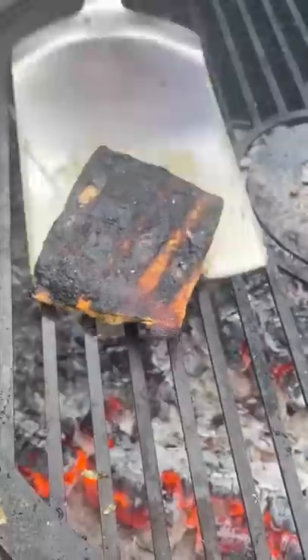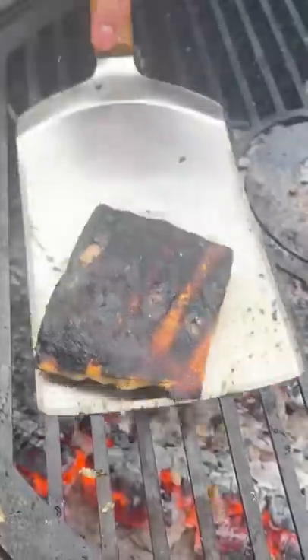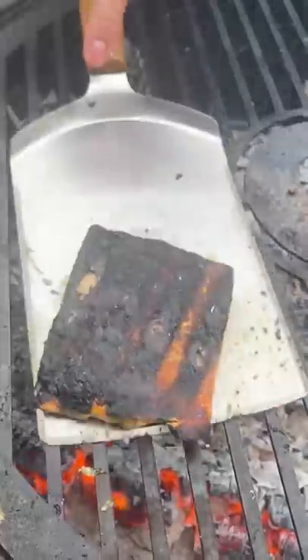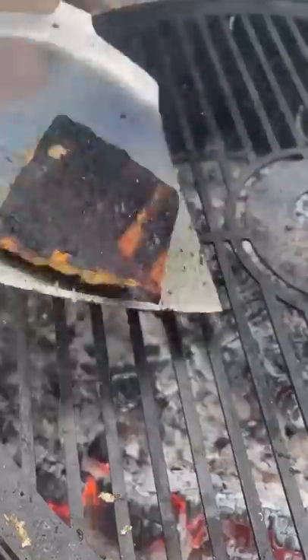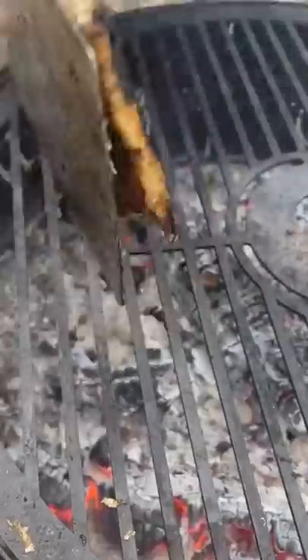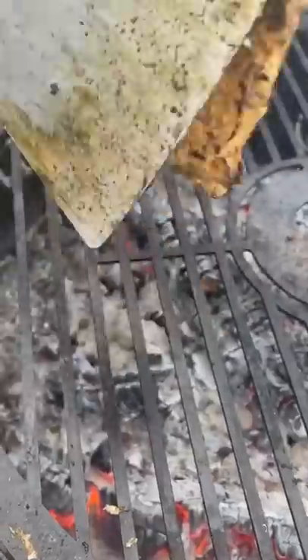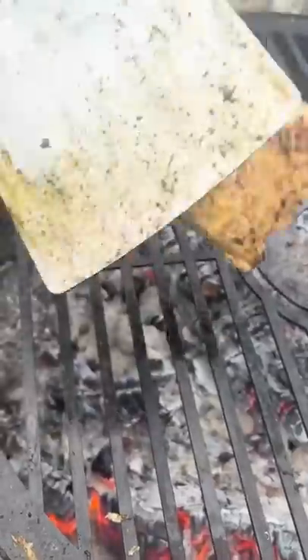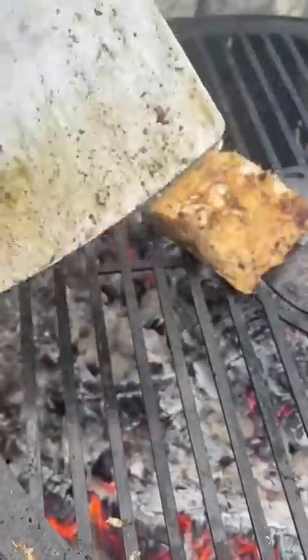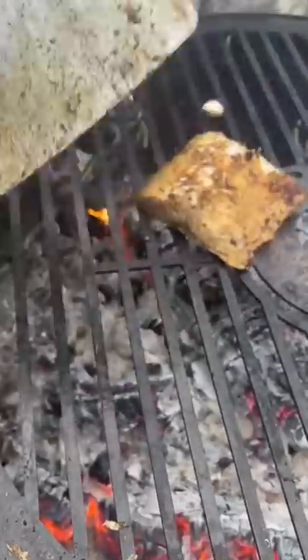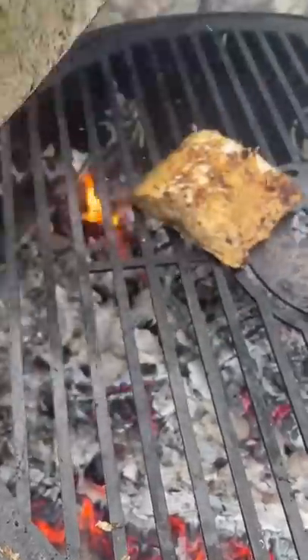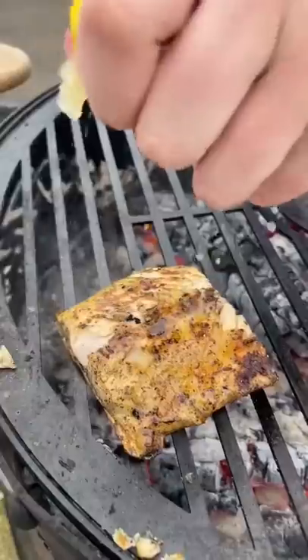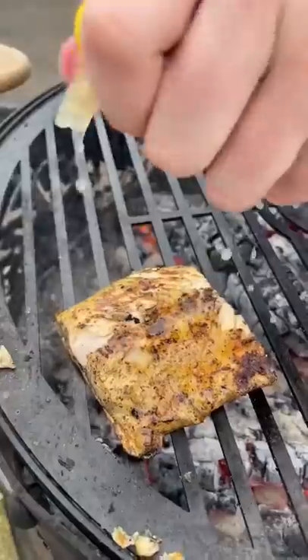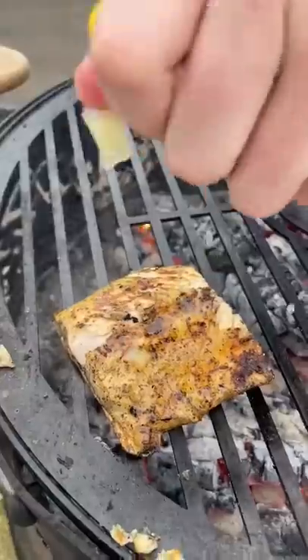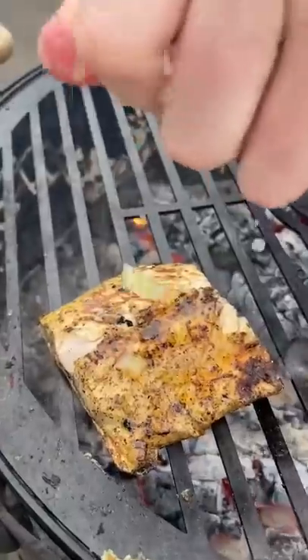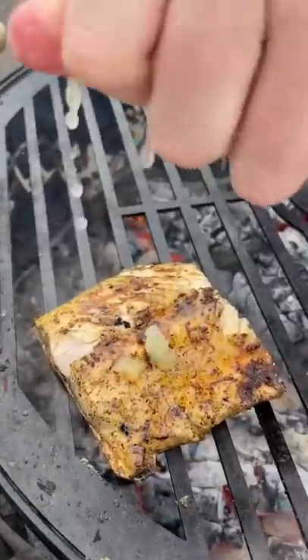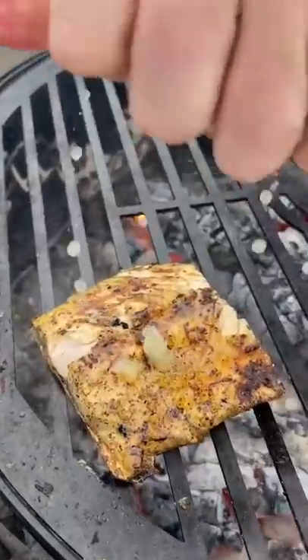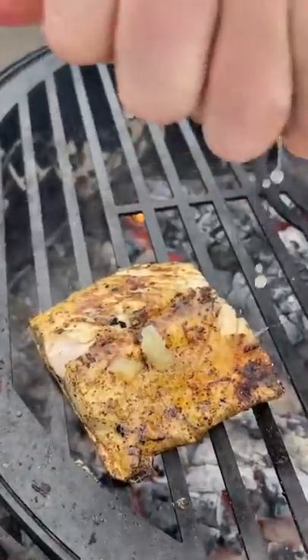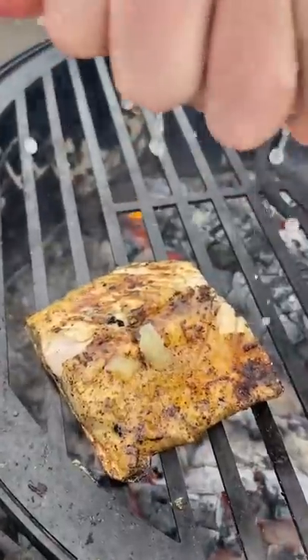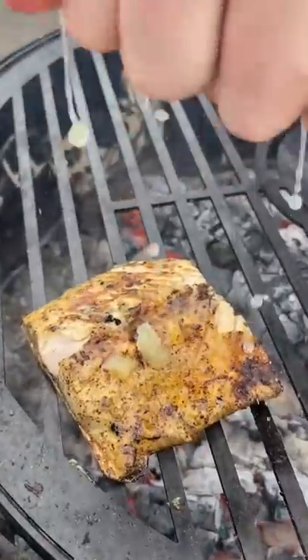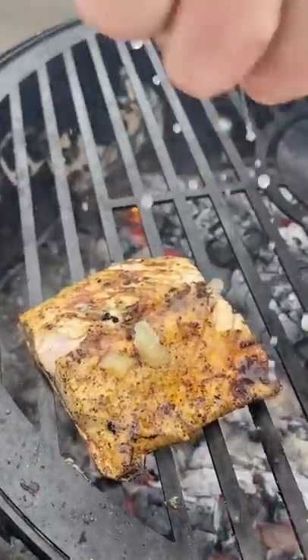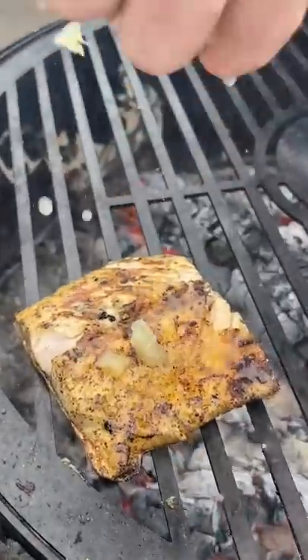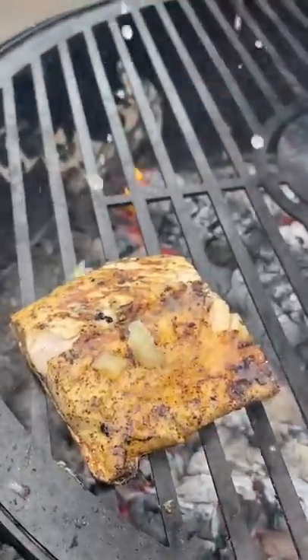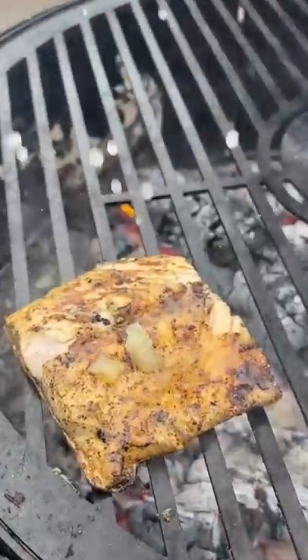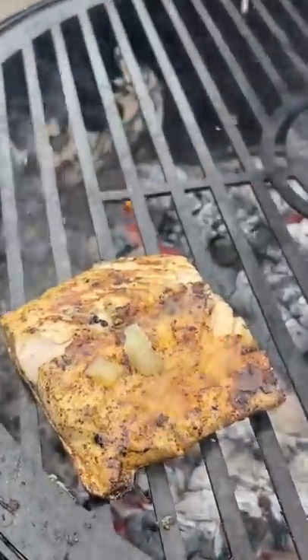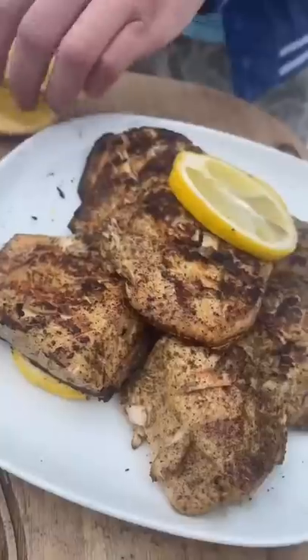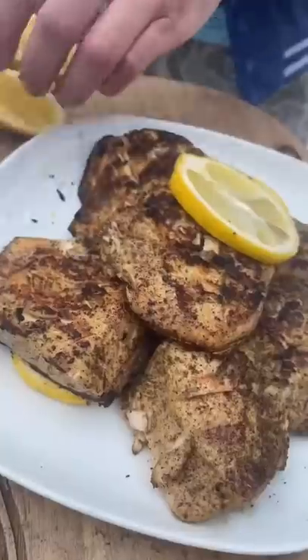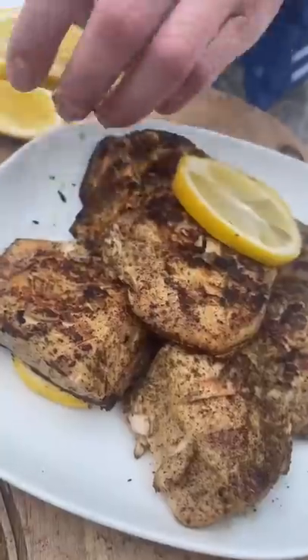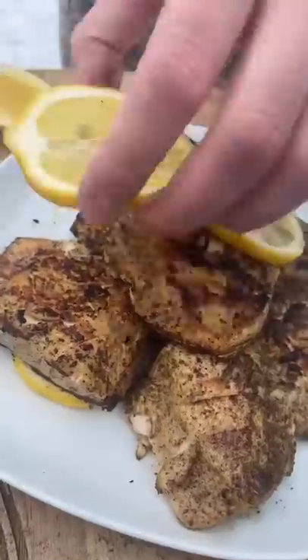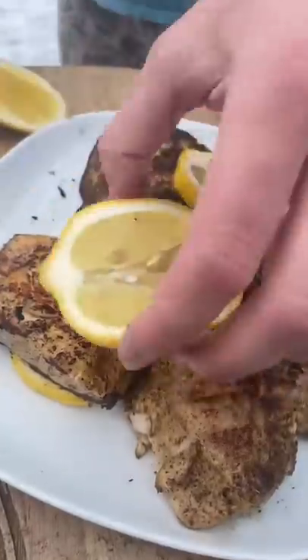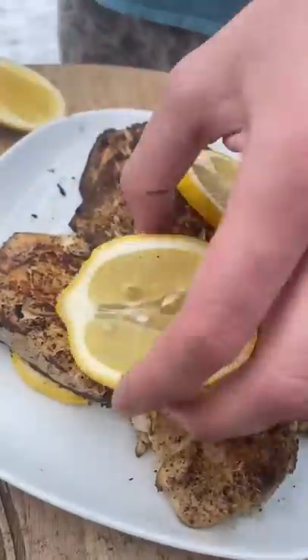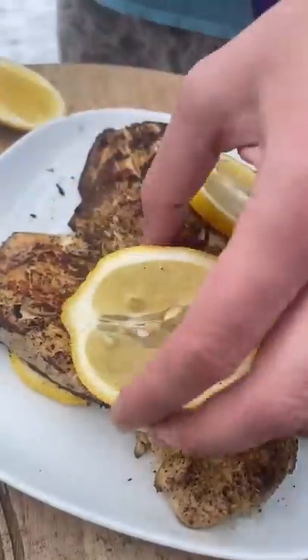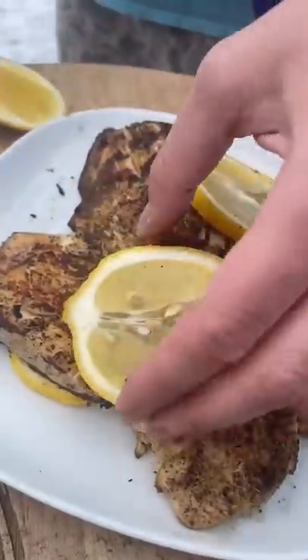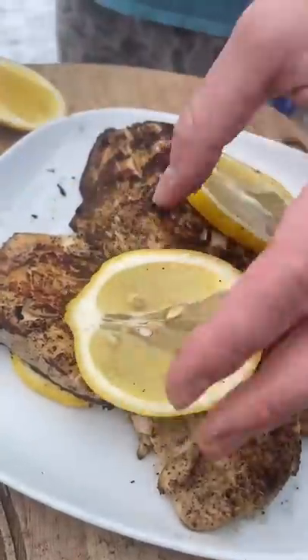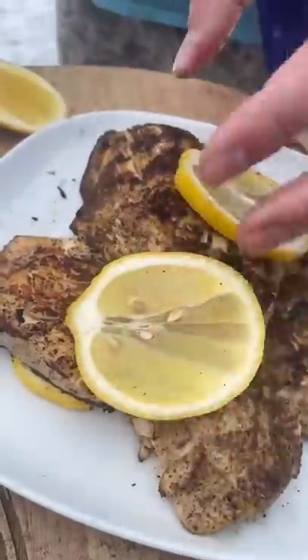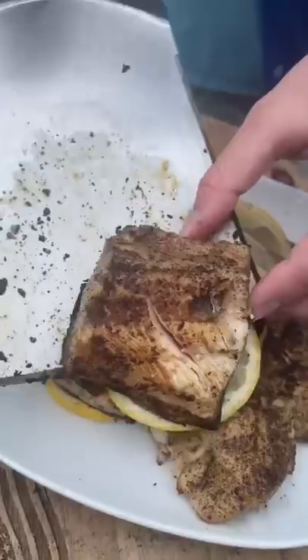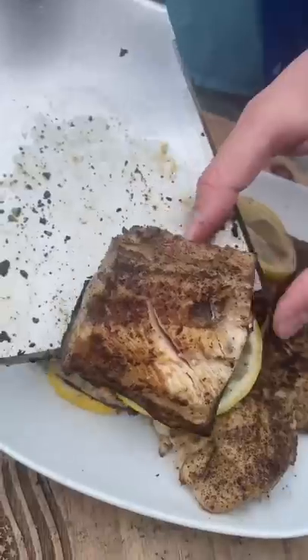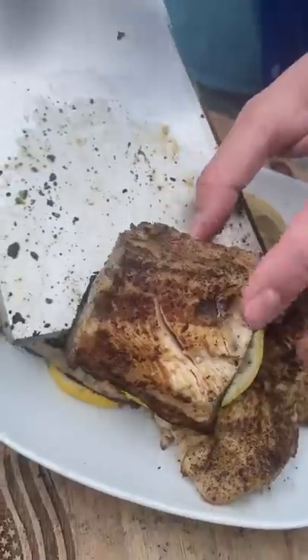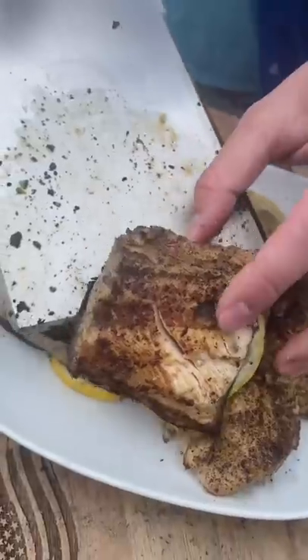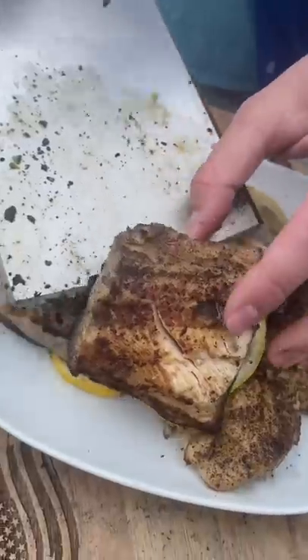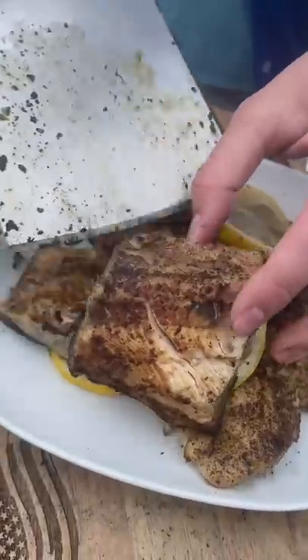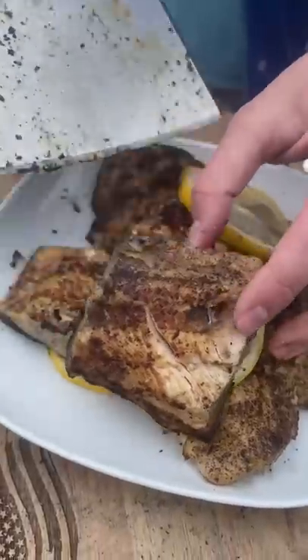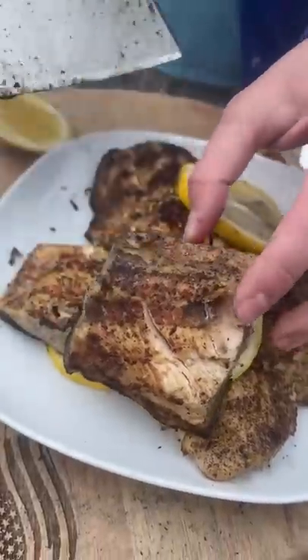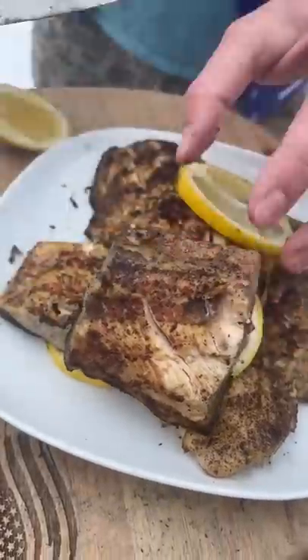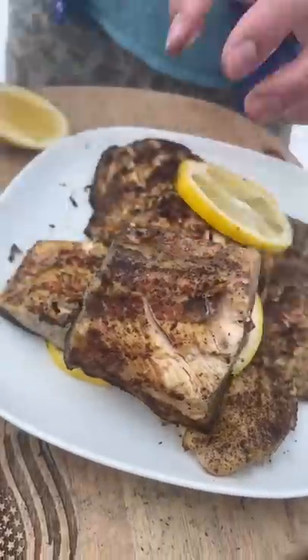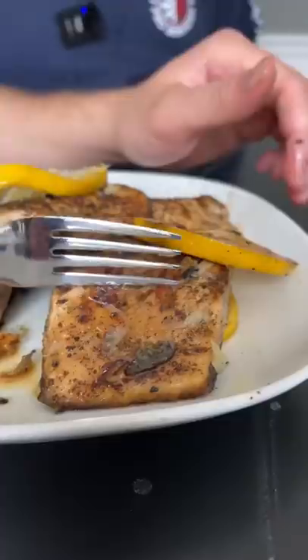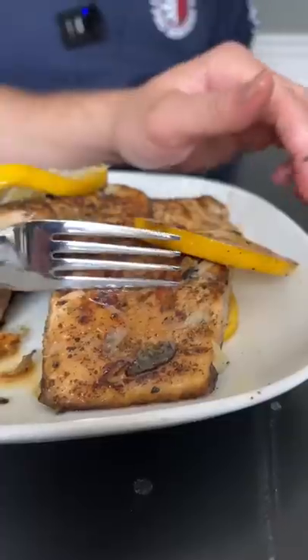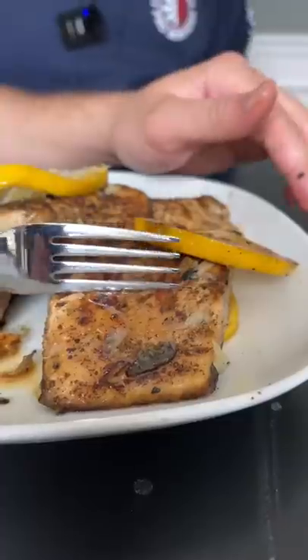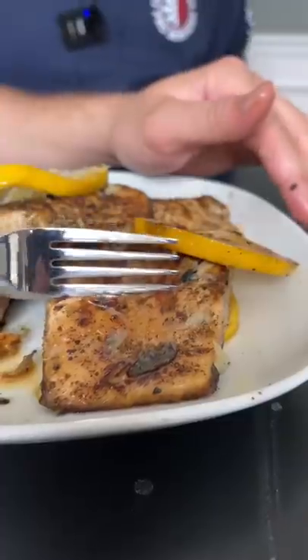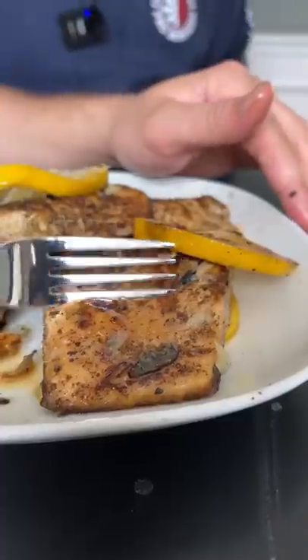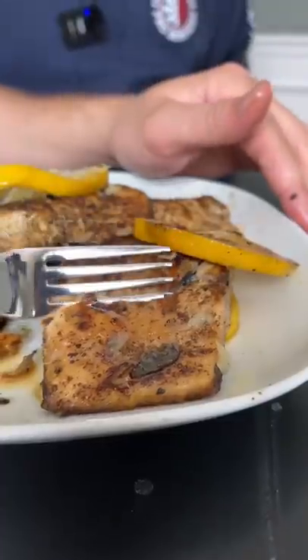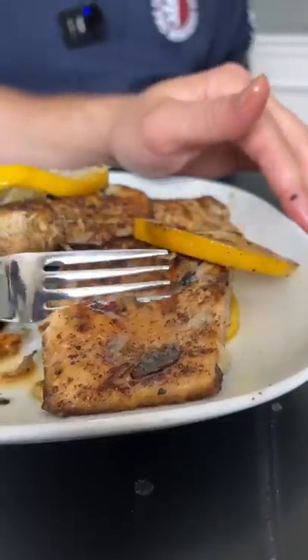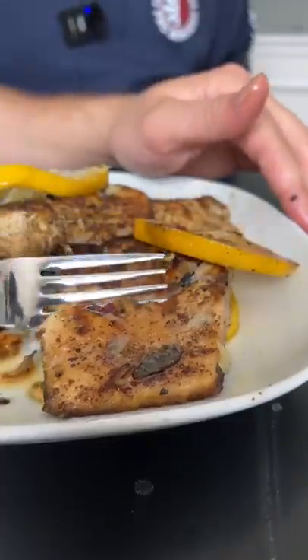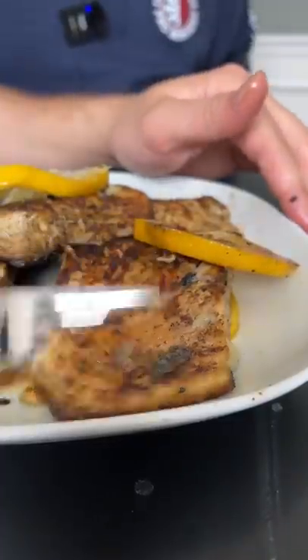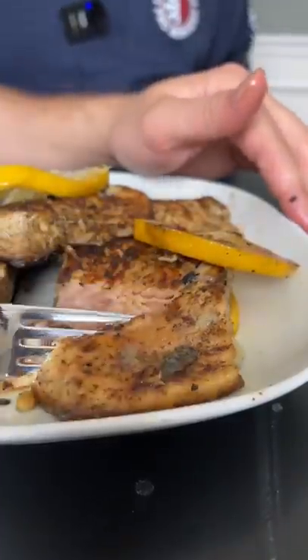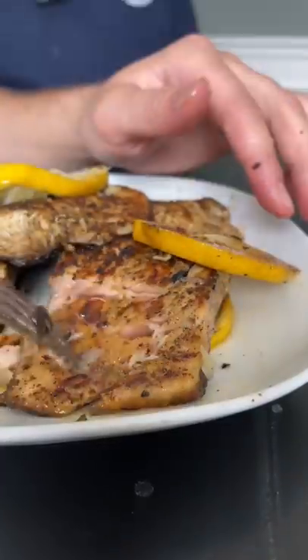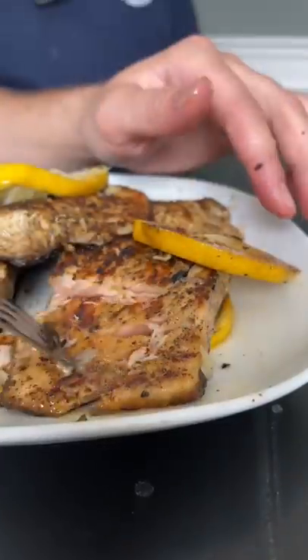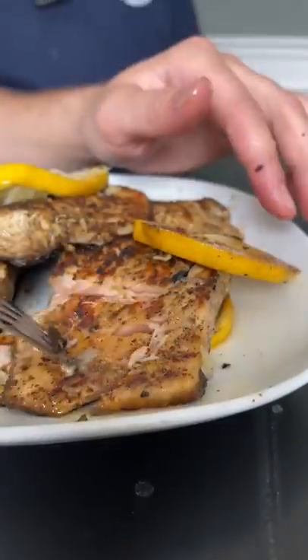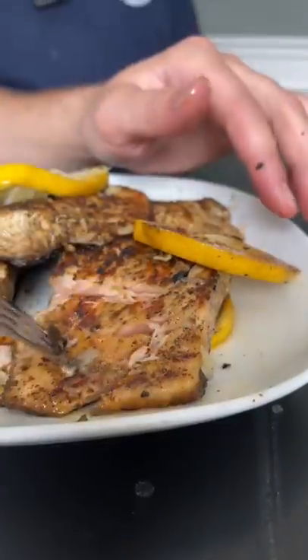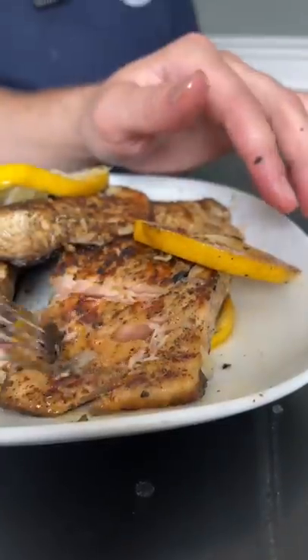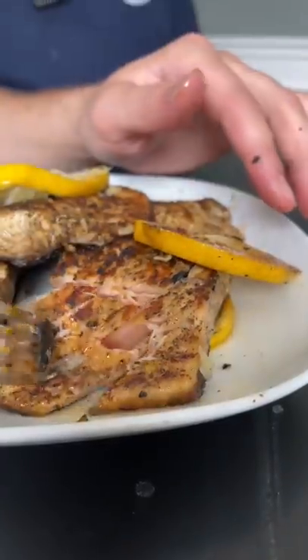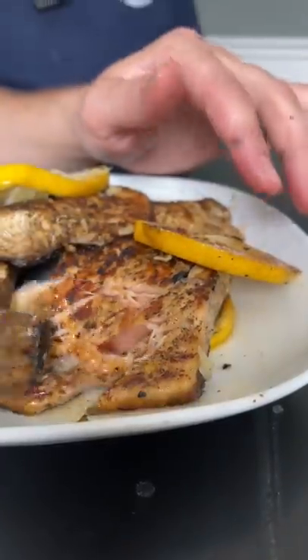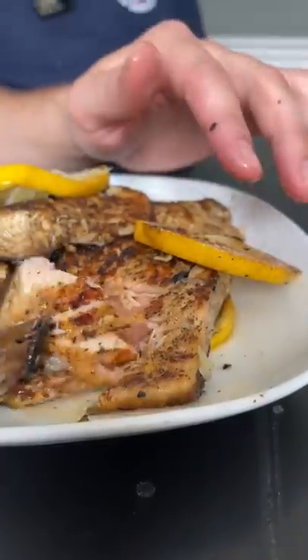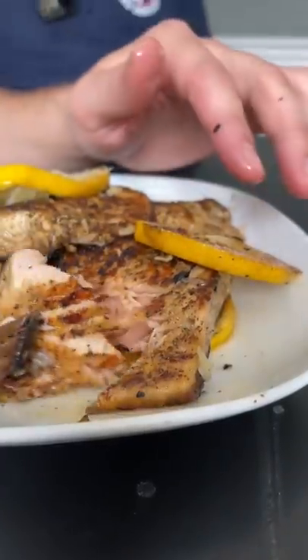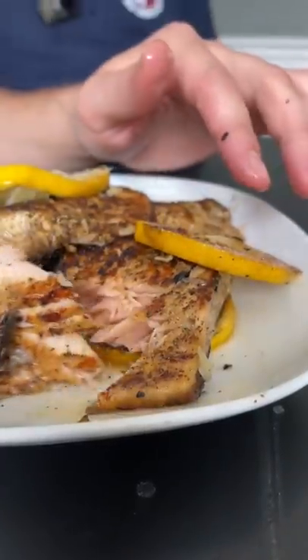We charred the shit out of these. That dried skin cooks so fast. We put the char in Arctic char for sure.